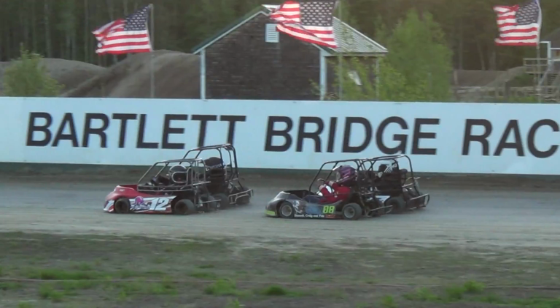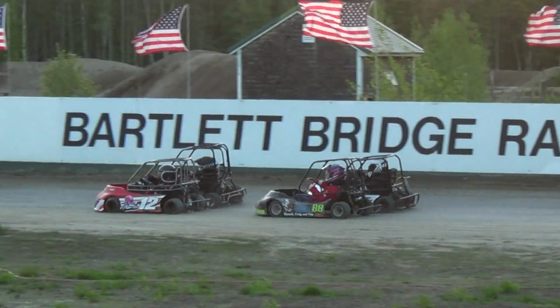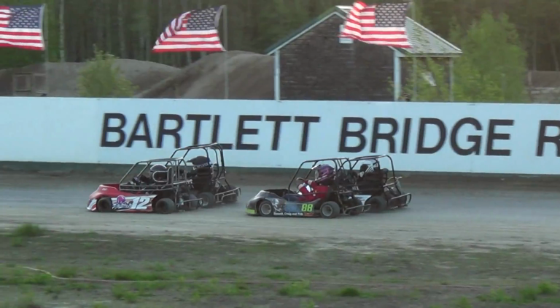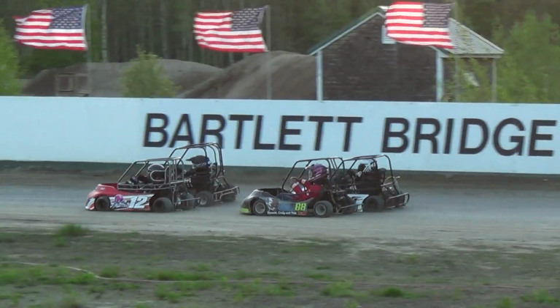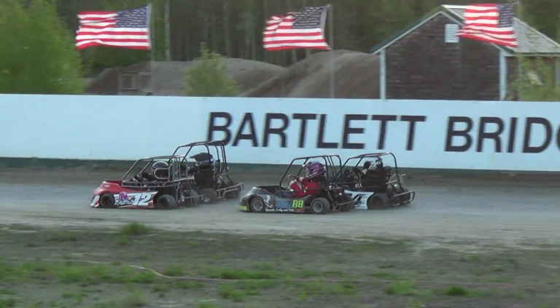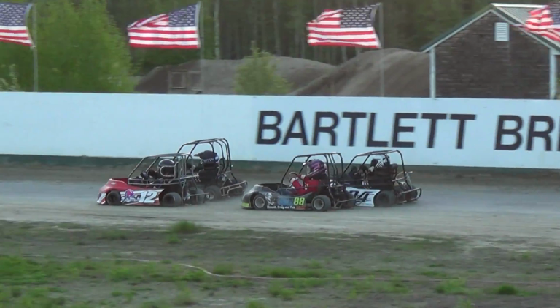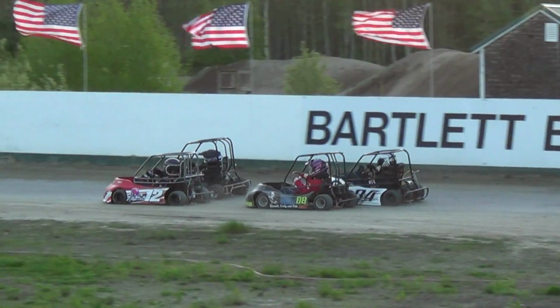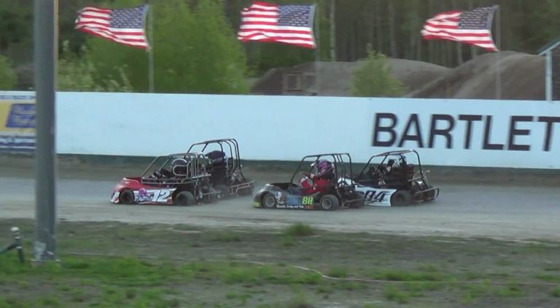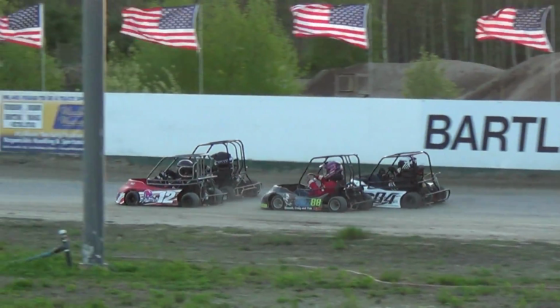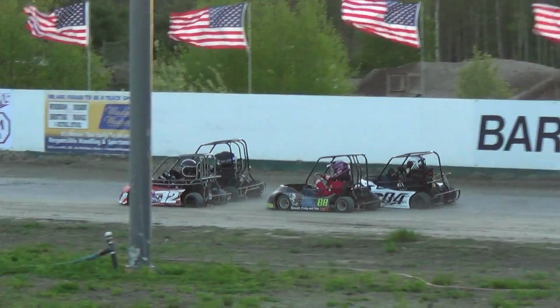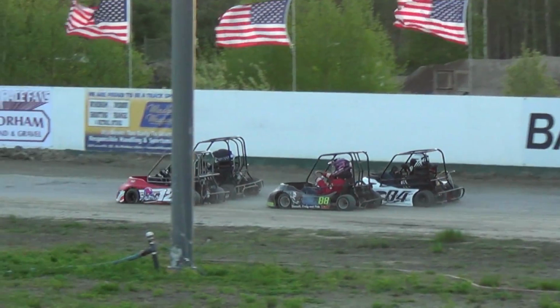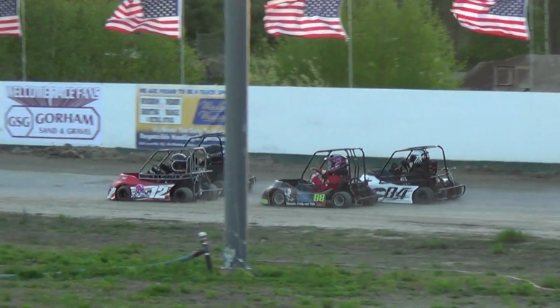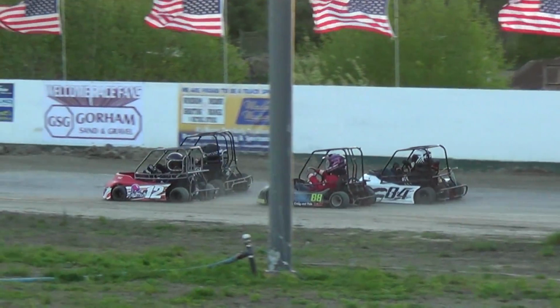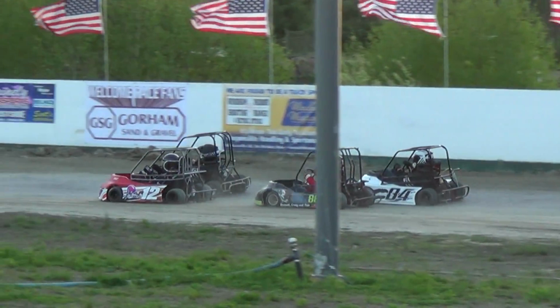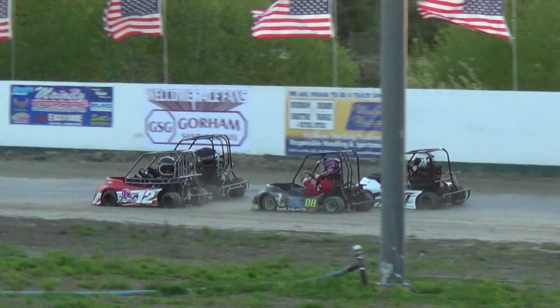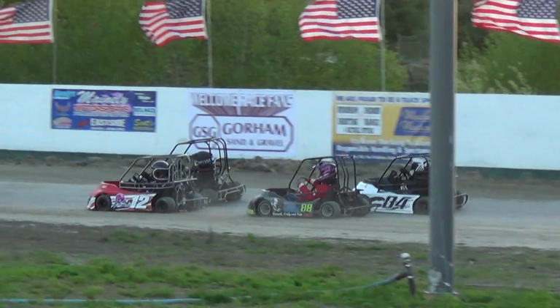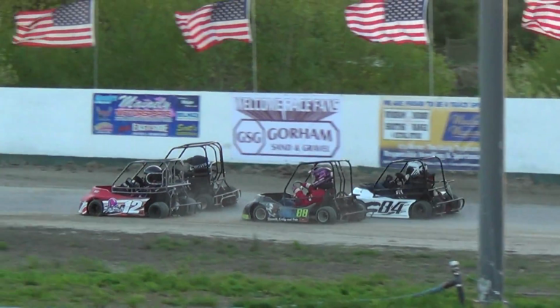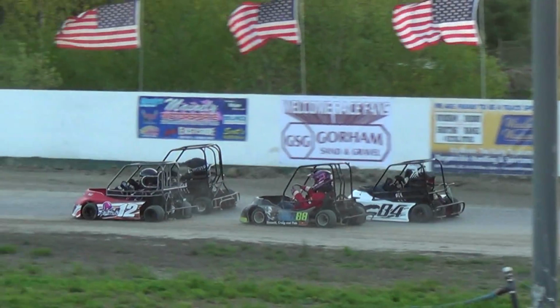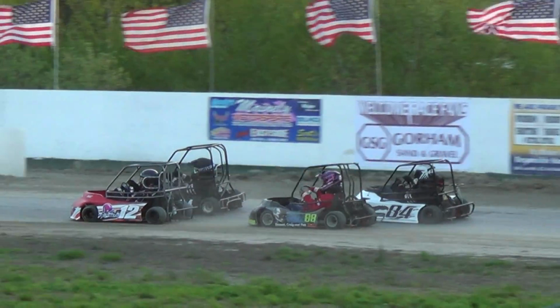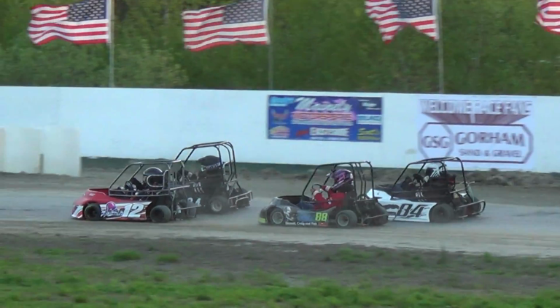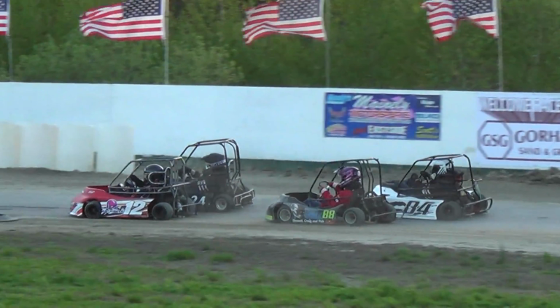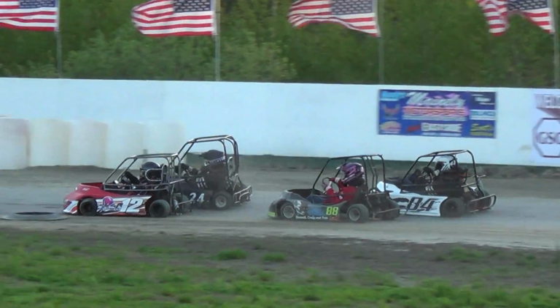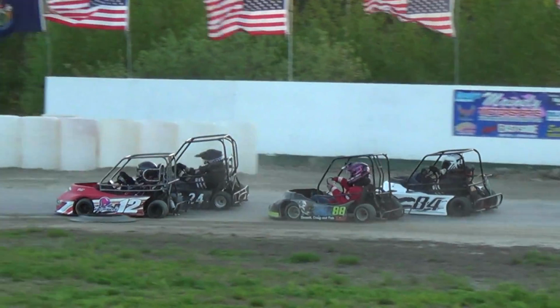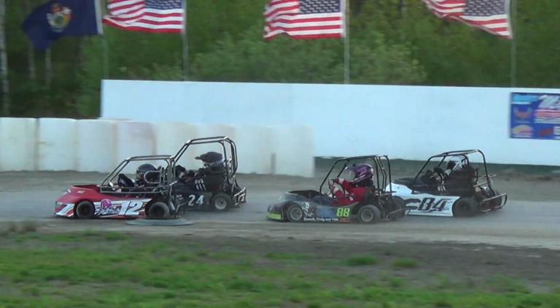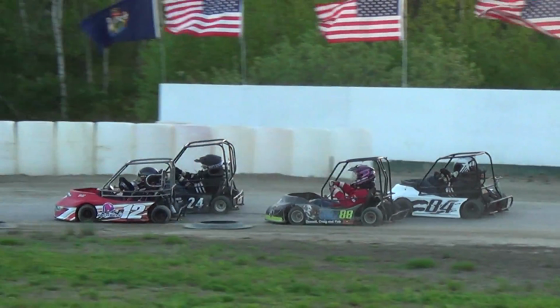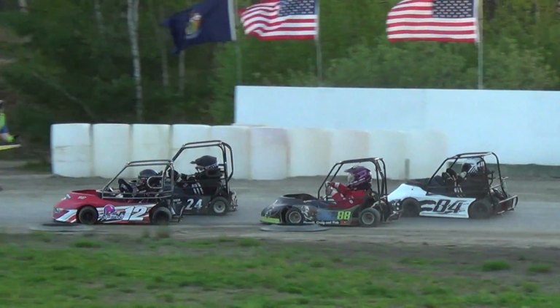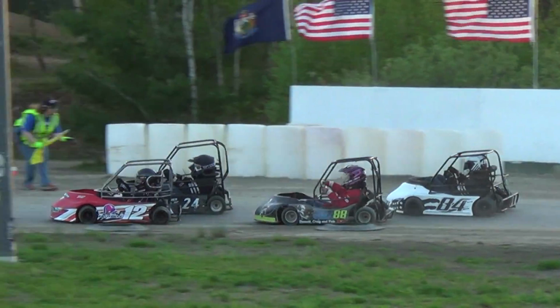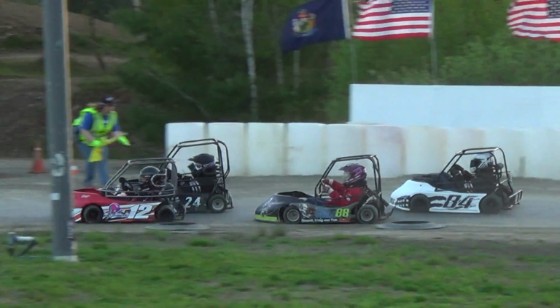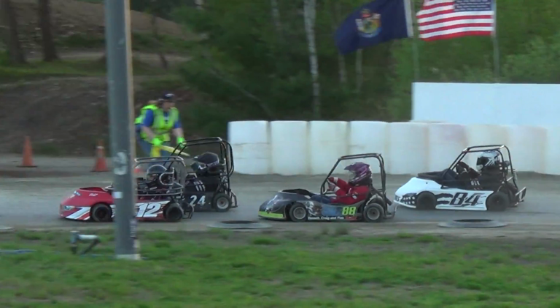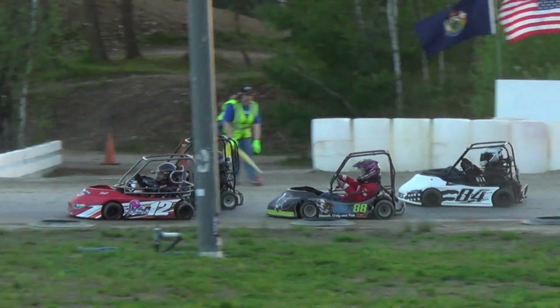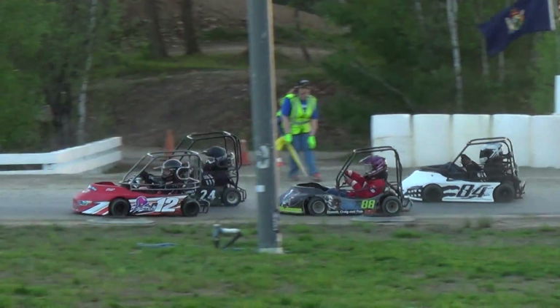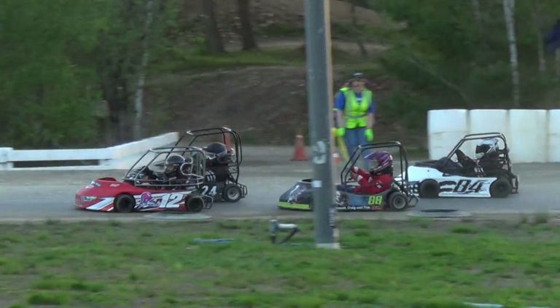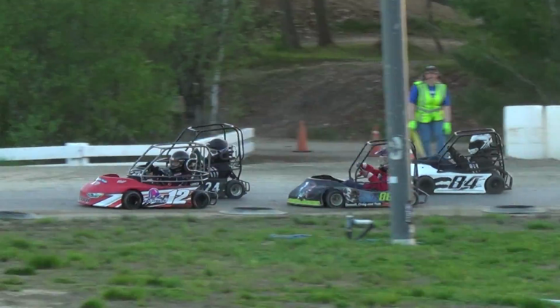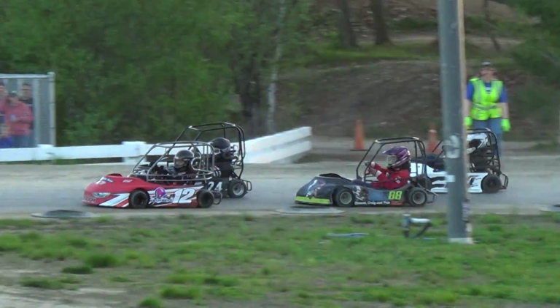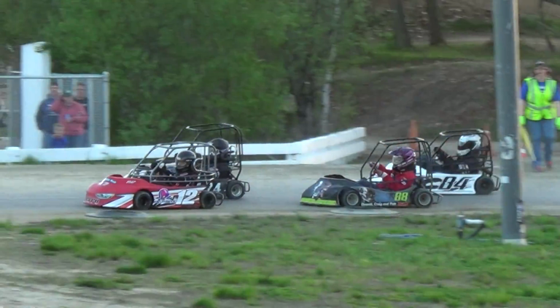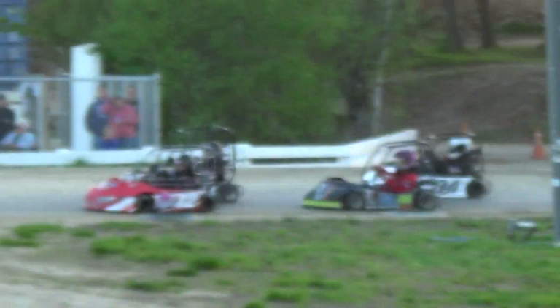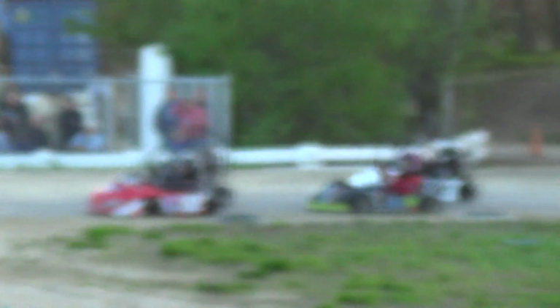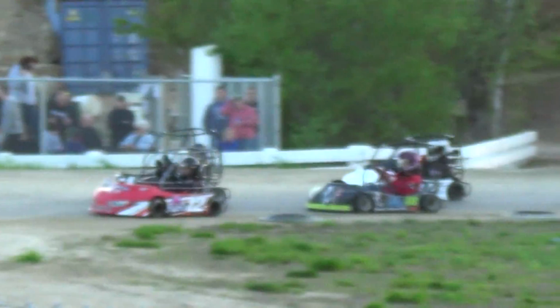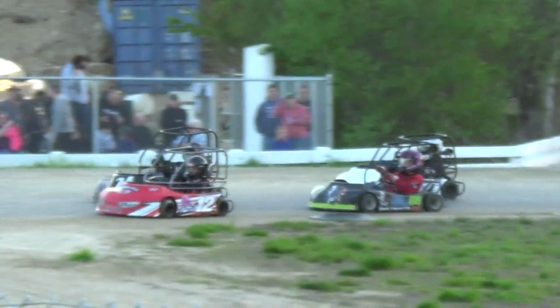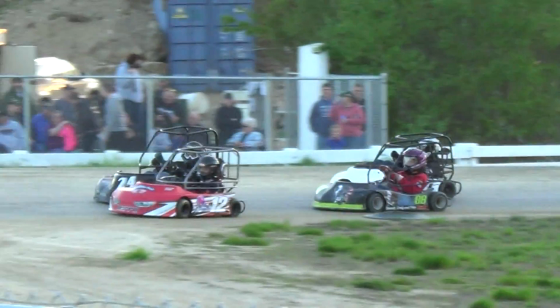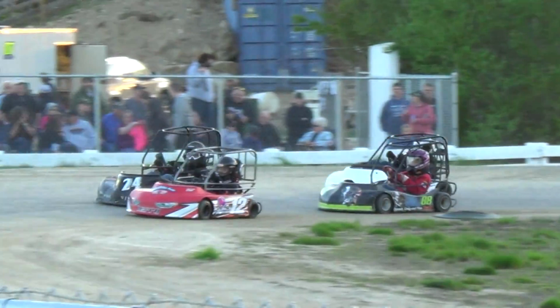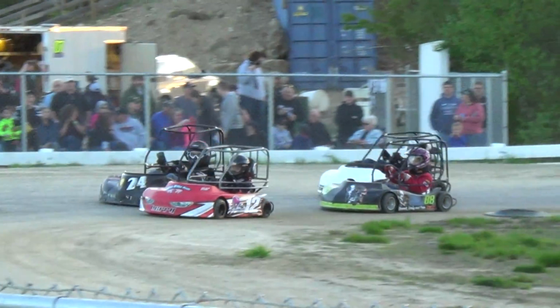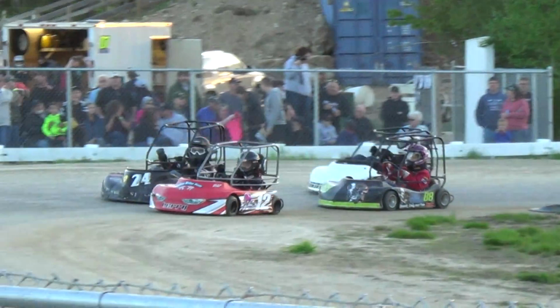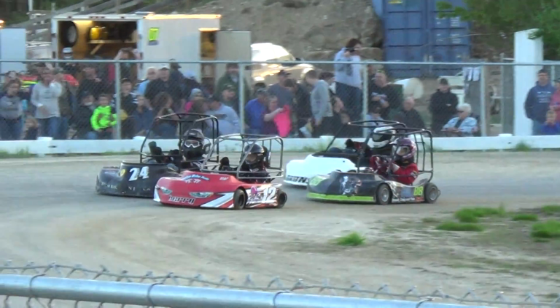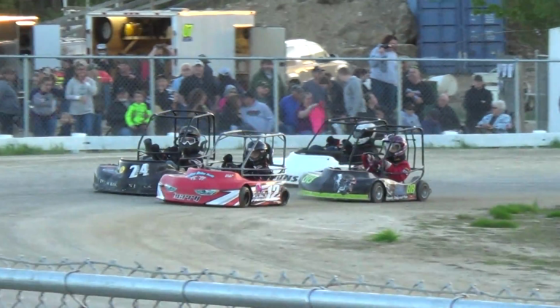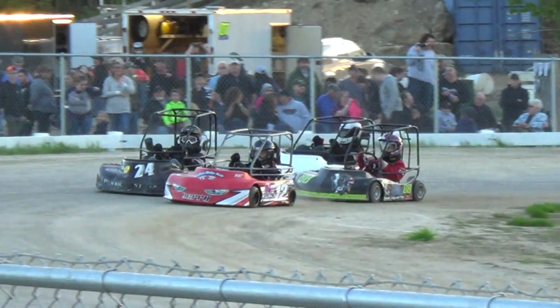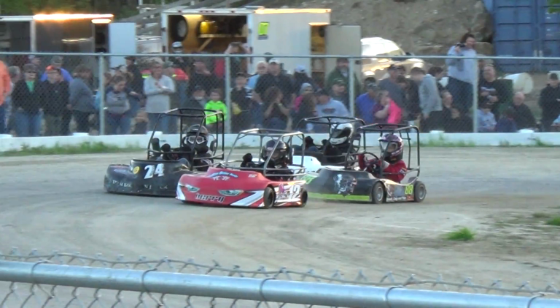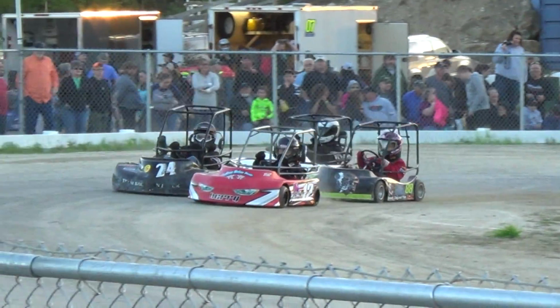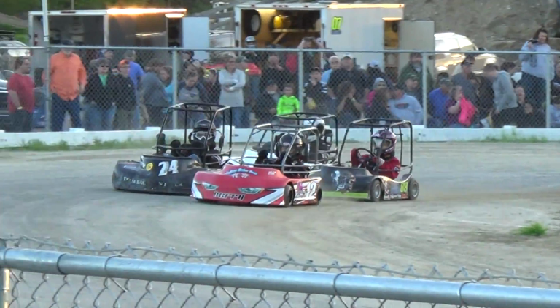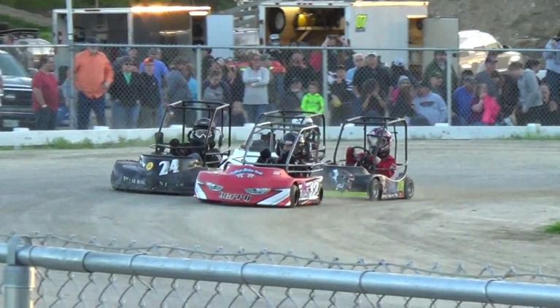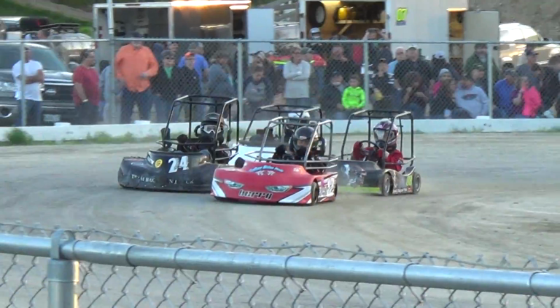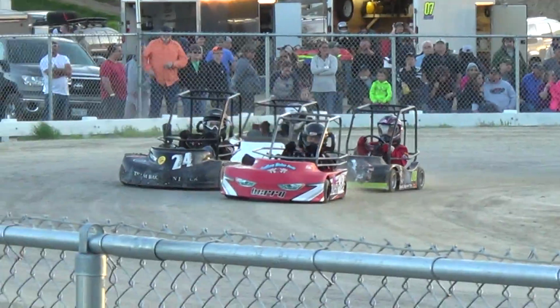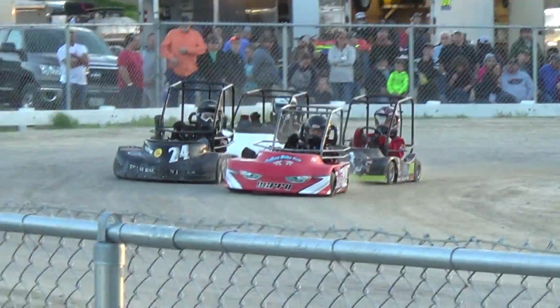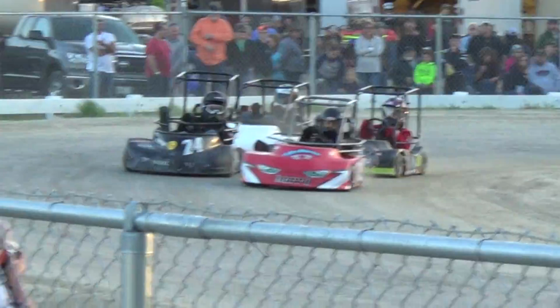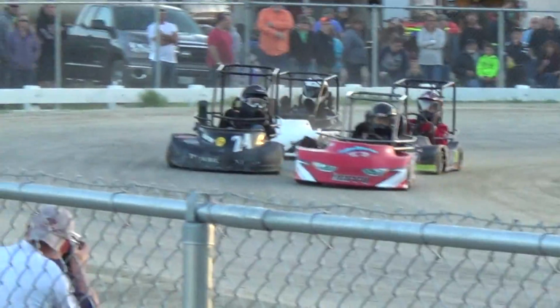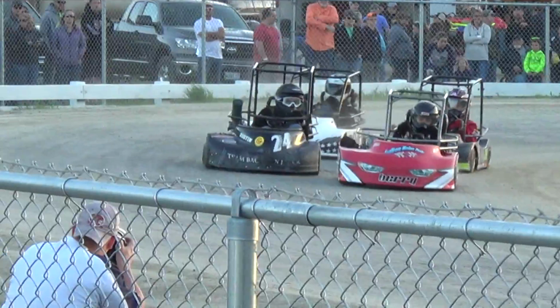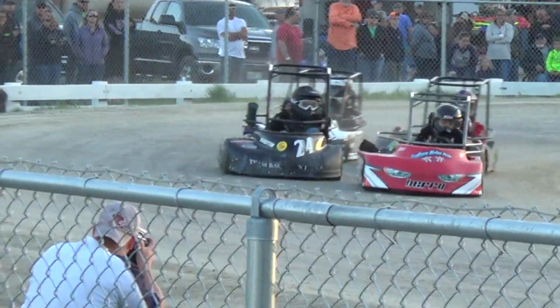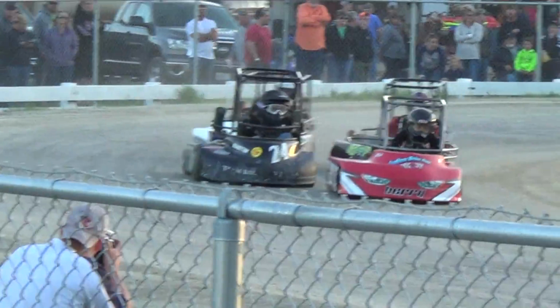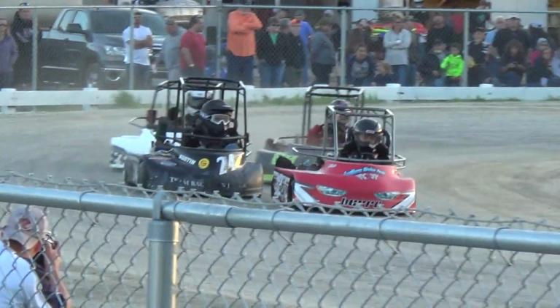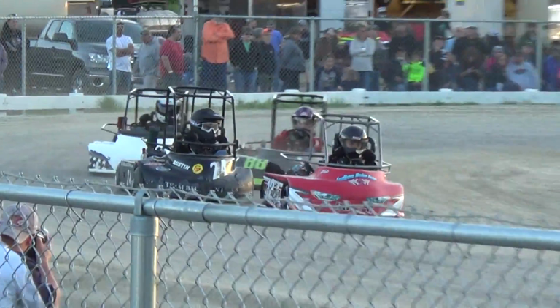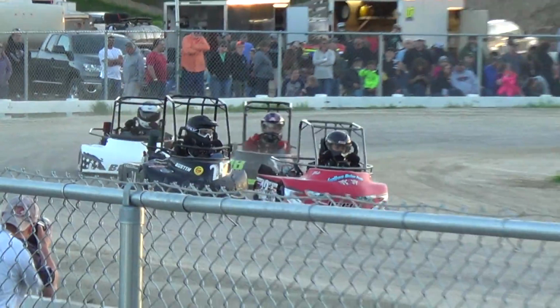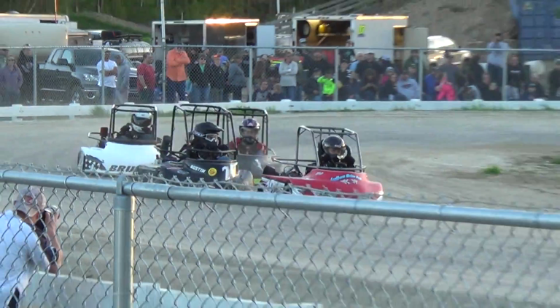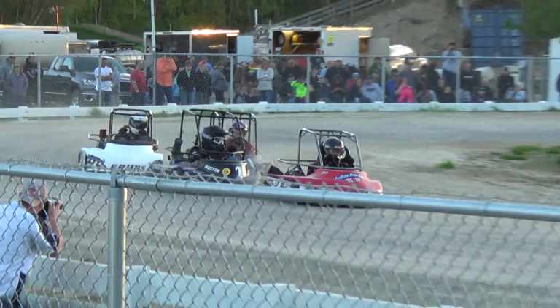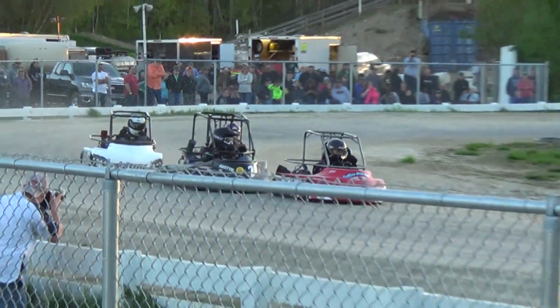That's ready to go, getting ready to go racing, just flying by. Off-turn to record, the green flag is in here, we're underway.